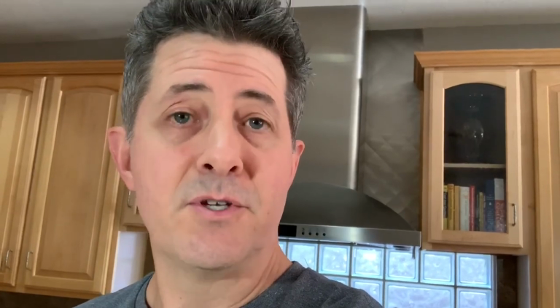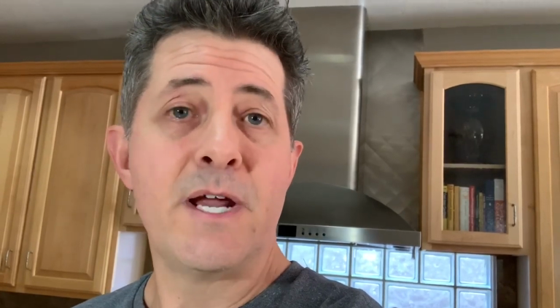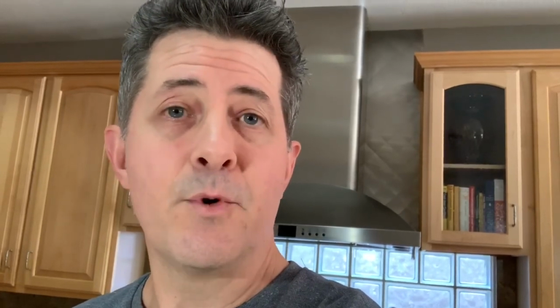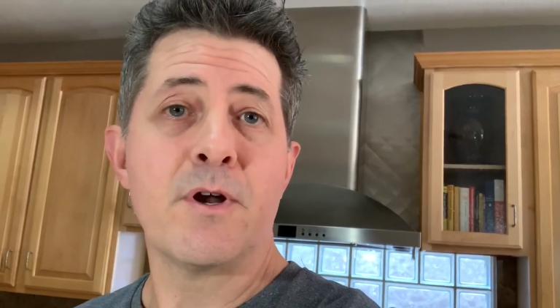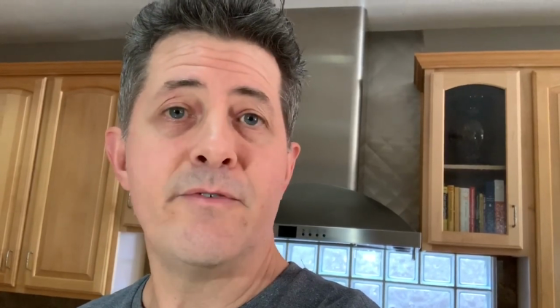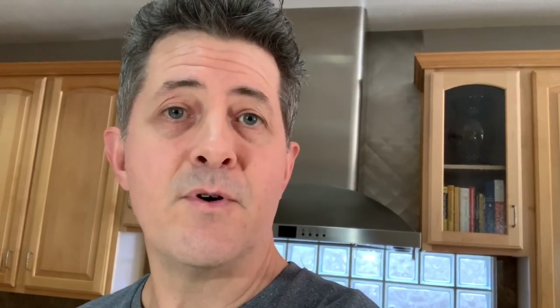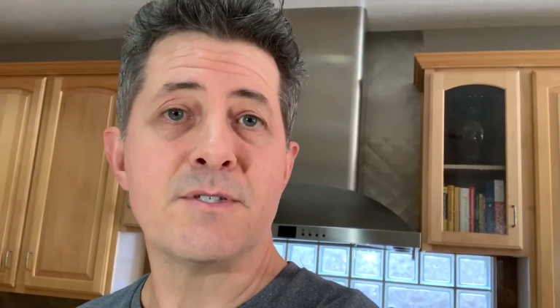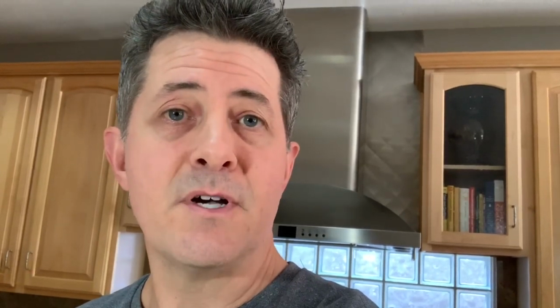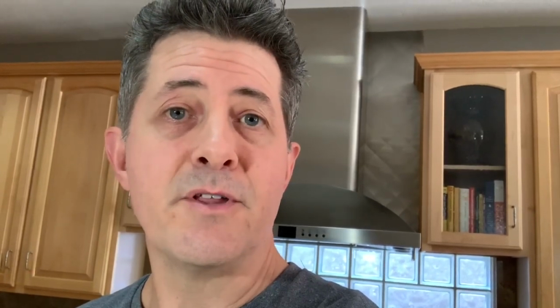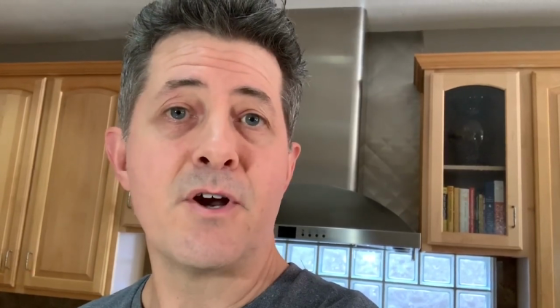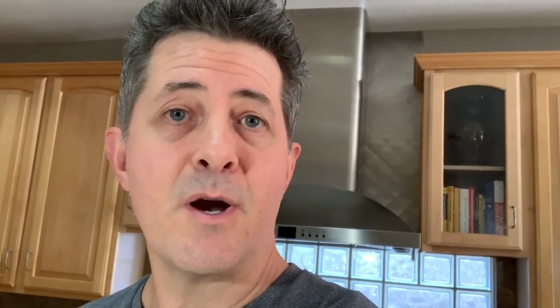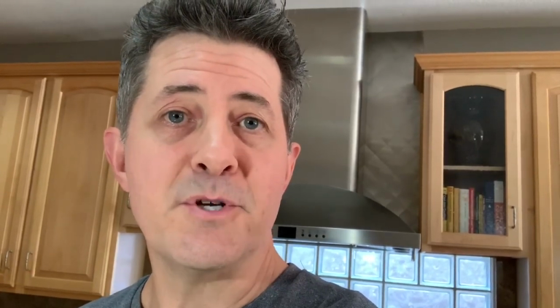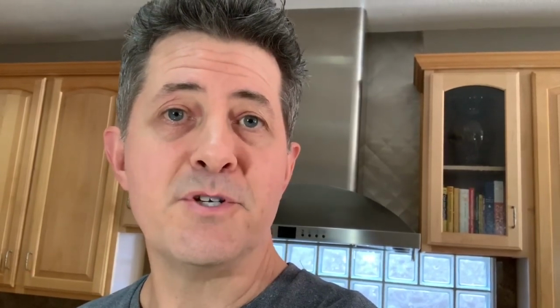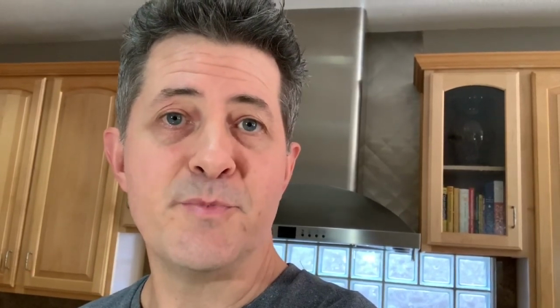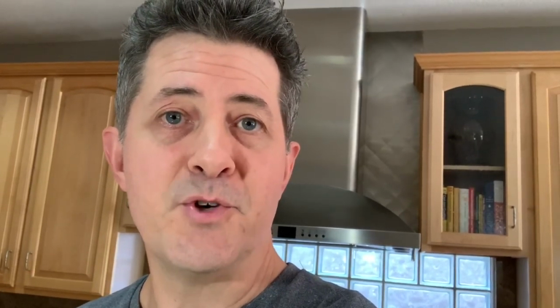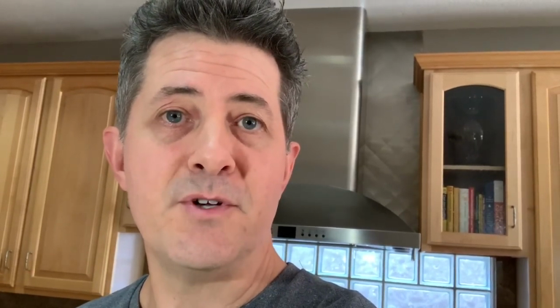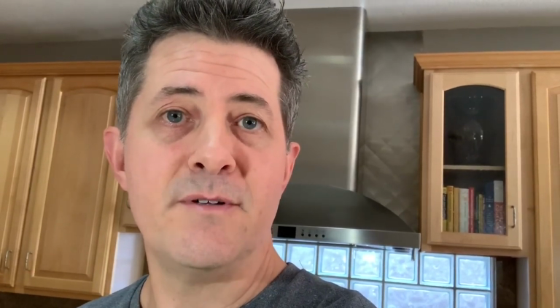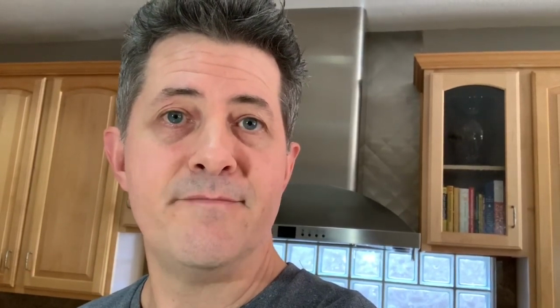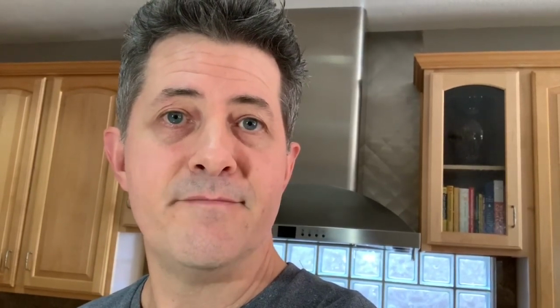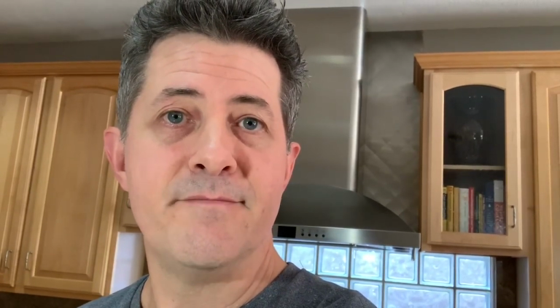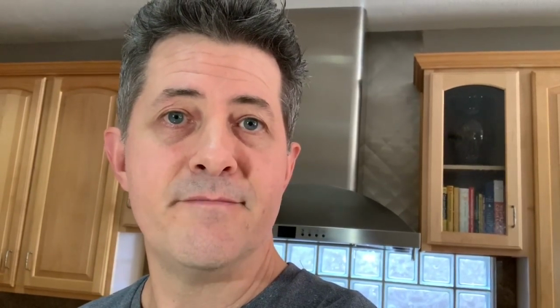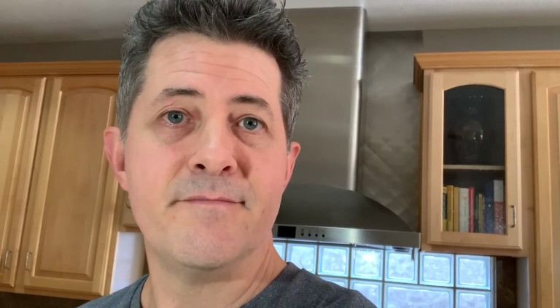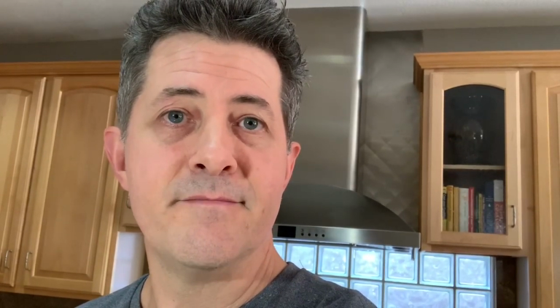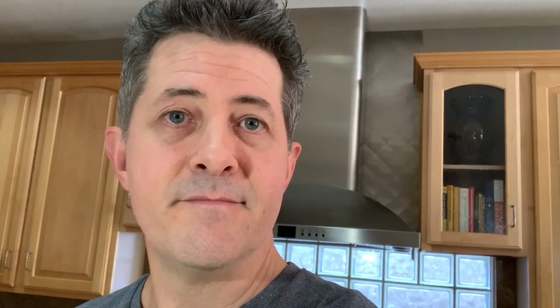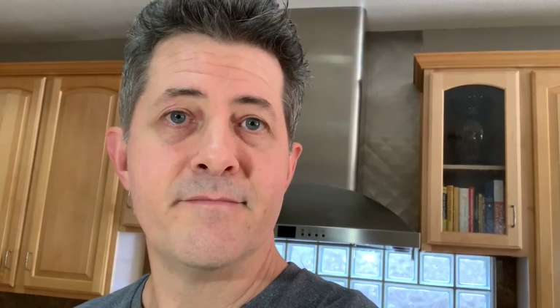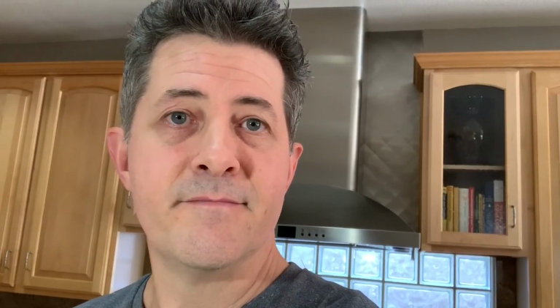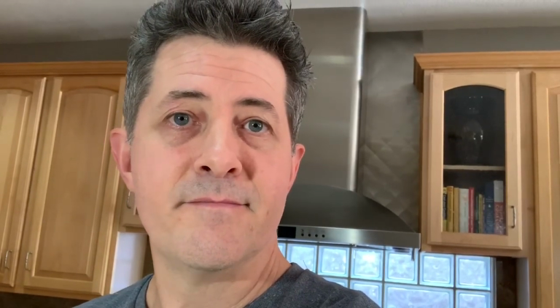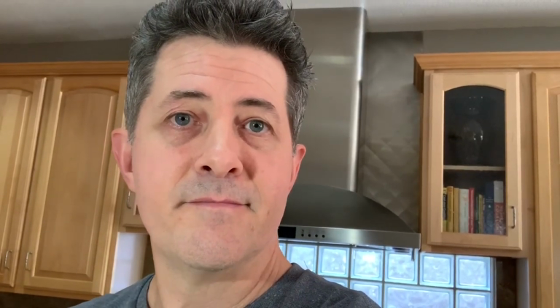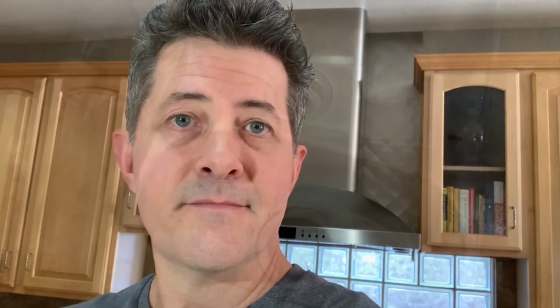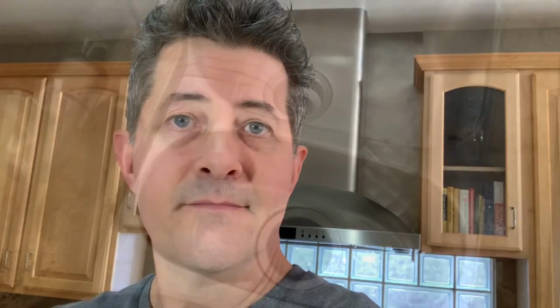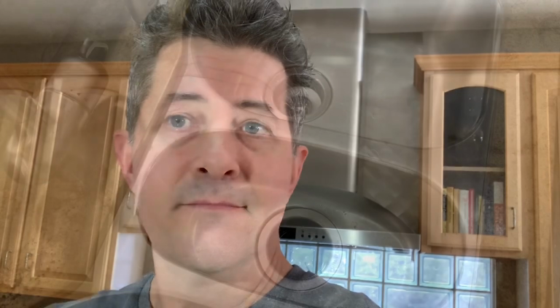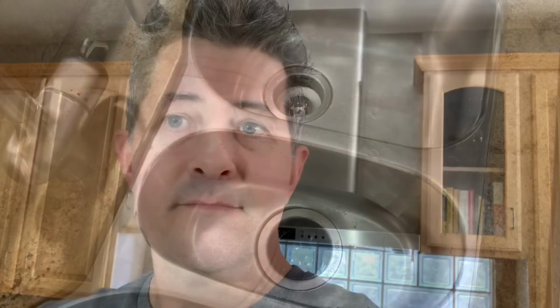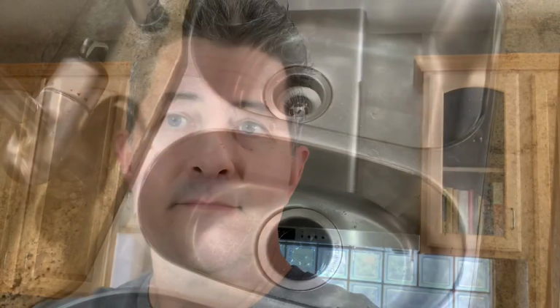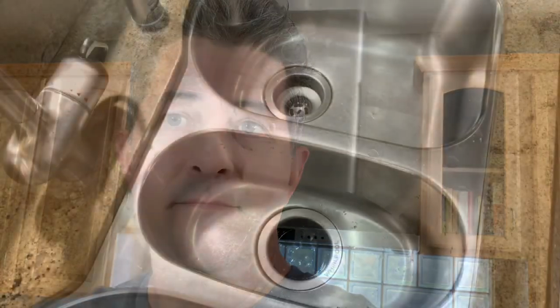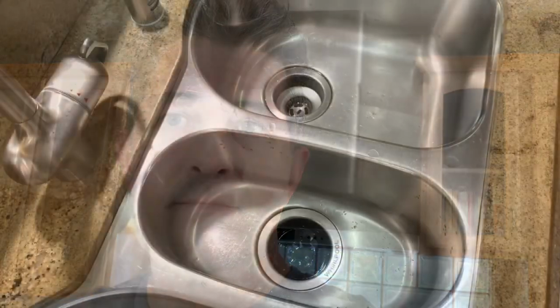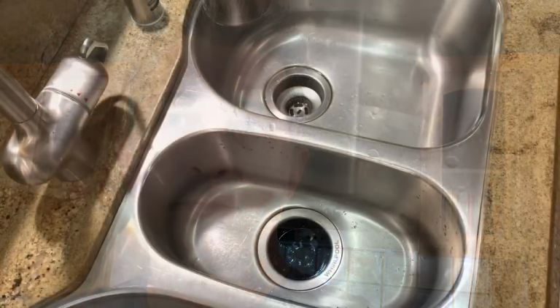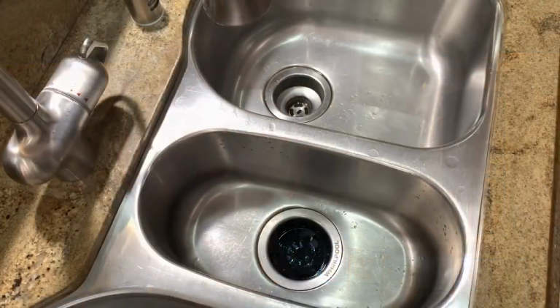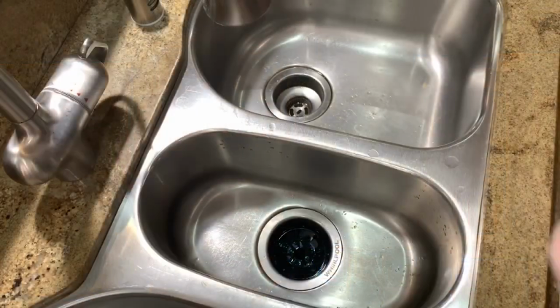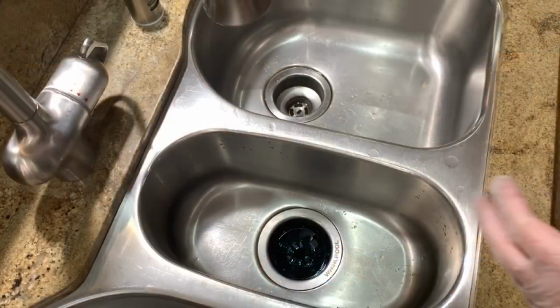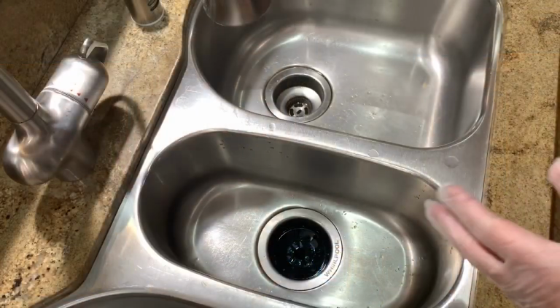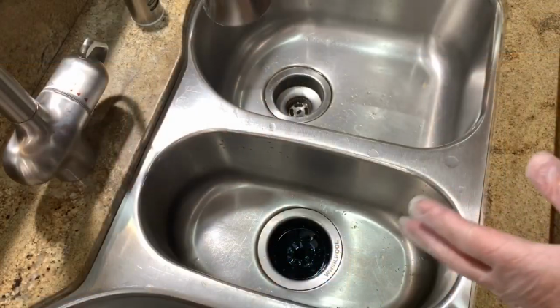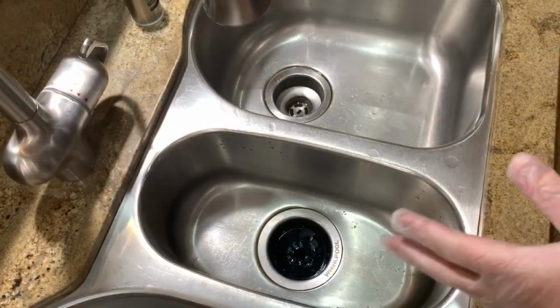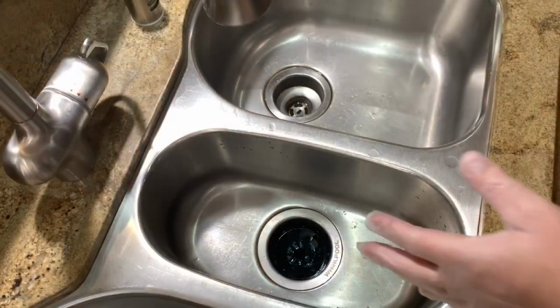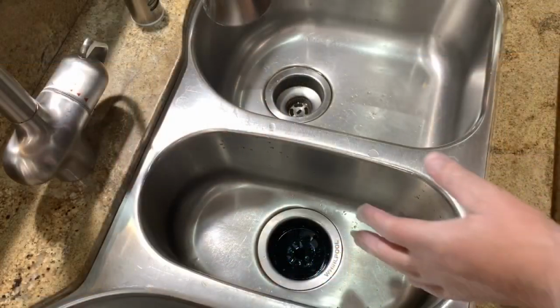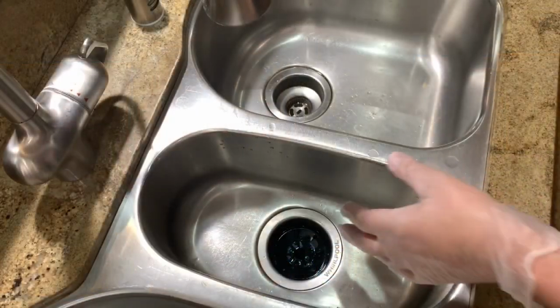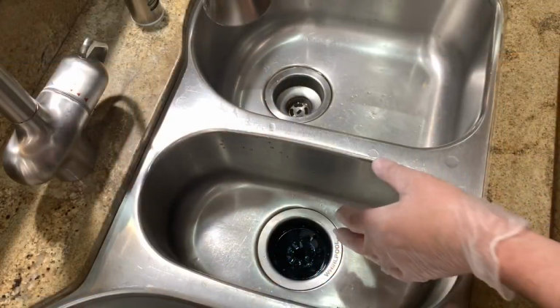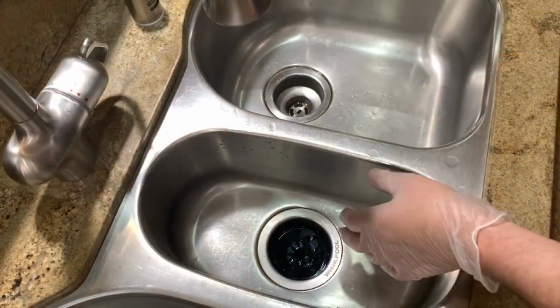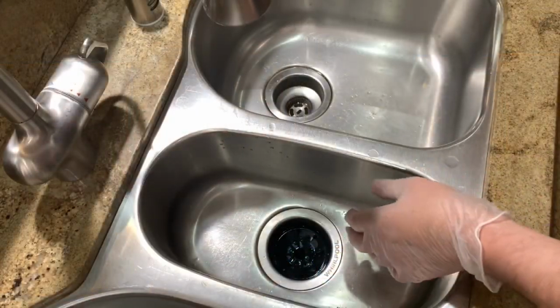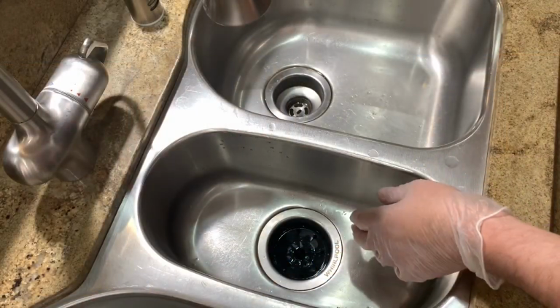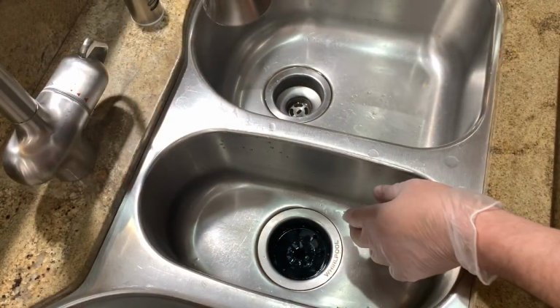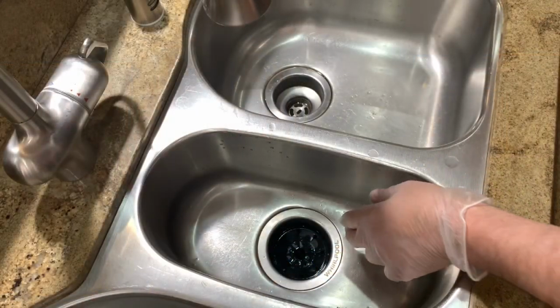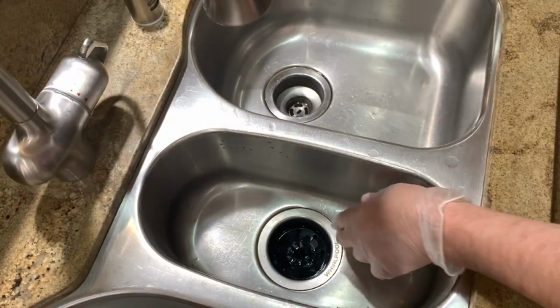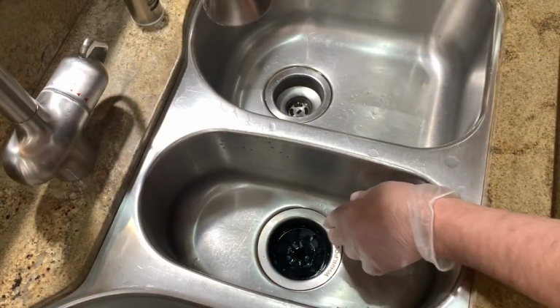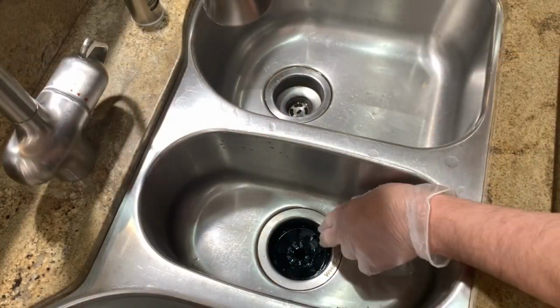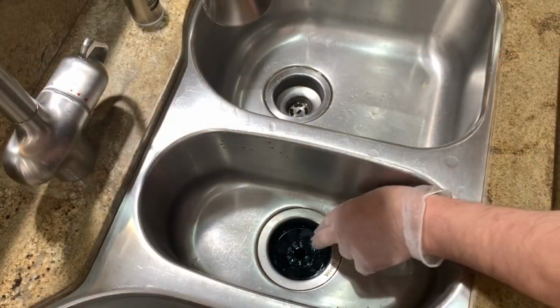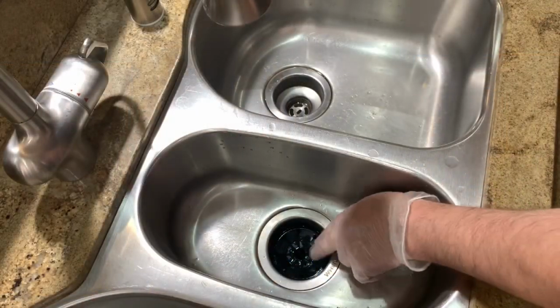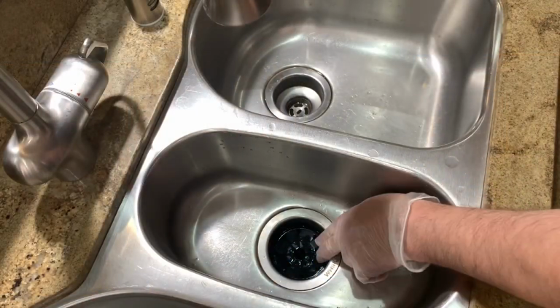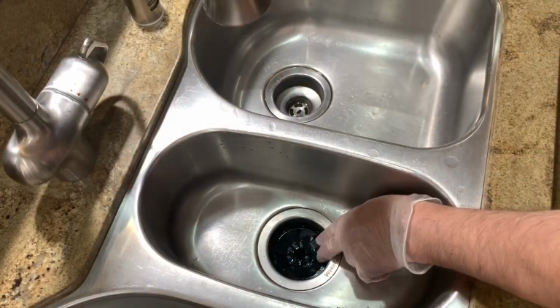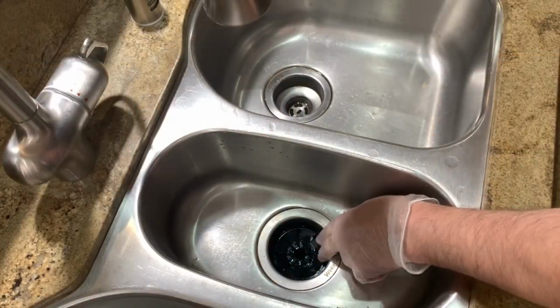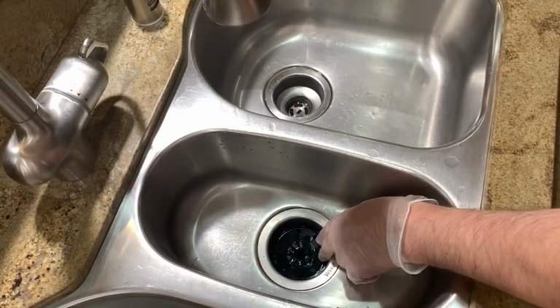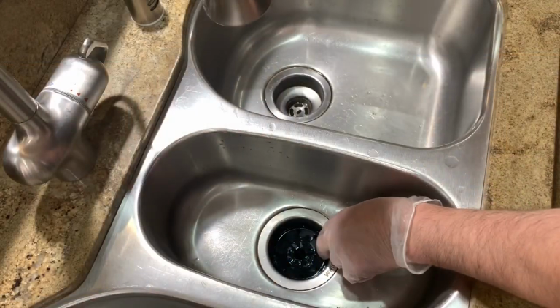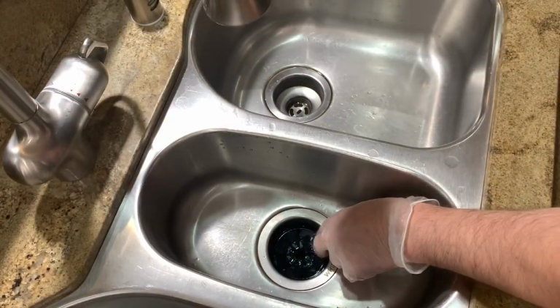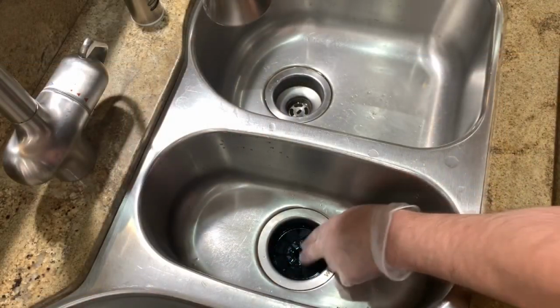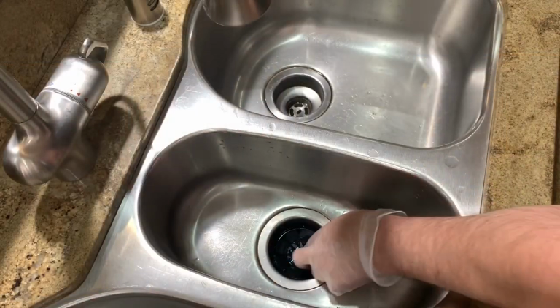So today we're going to focus on the garbage disposal. We're gonna do a two-step process here to get rid of this smell.